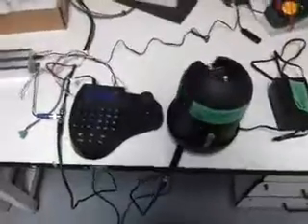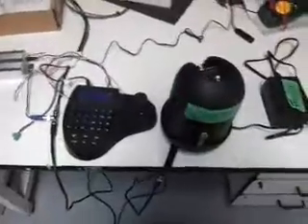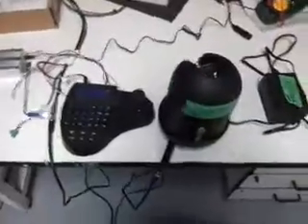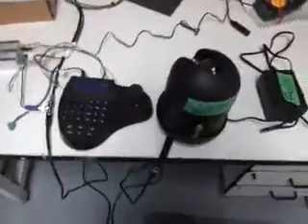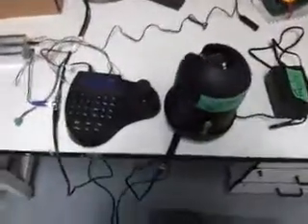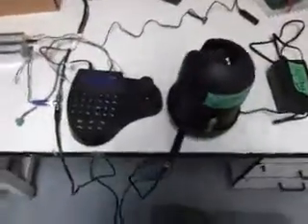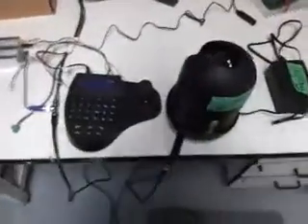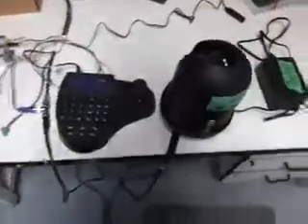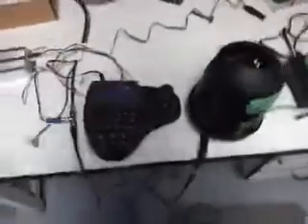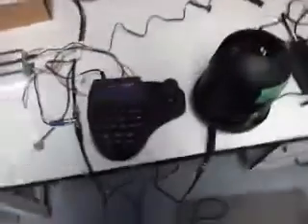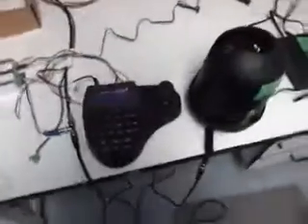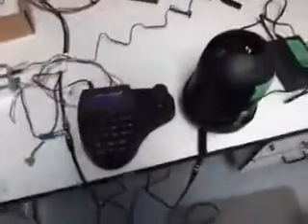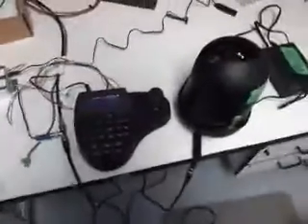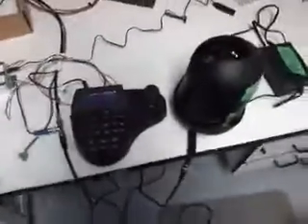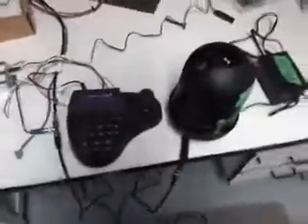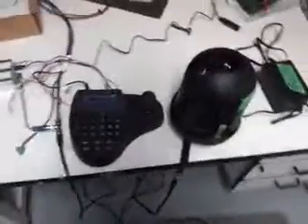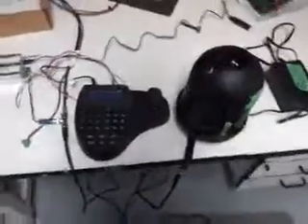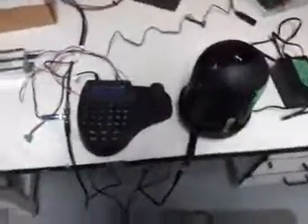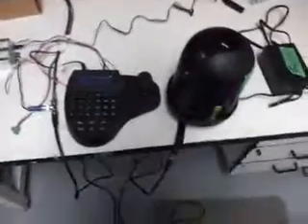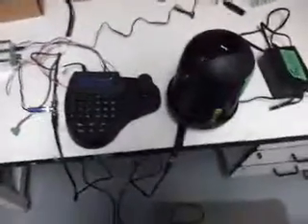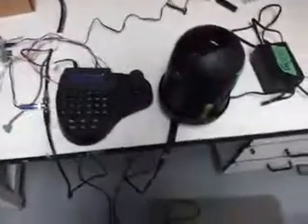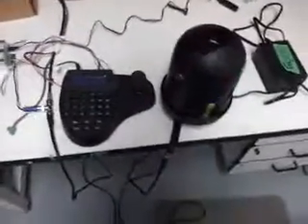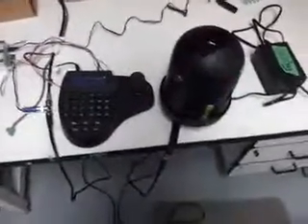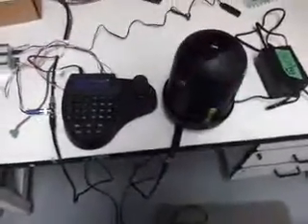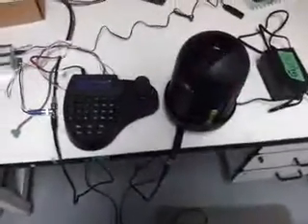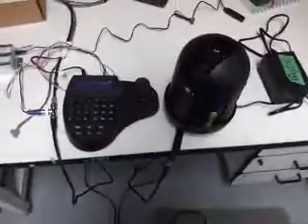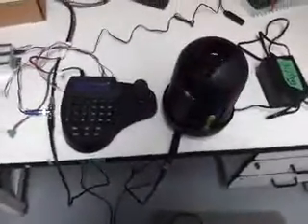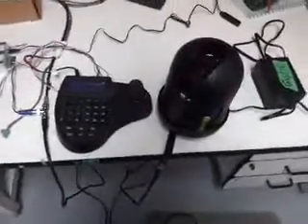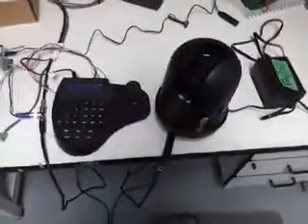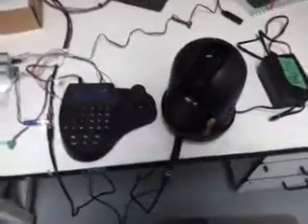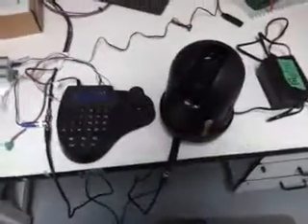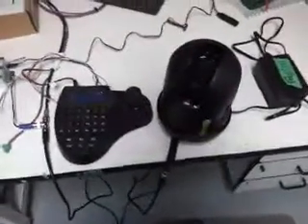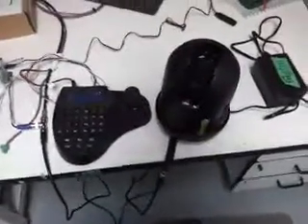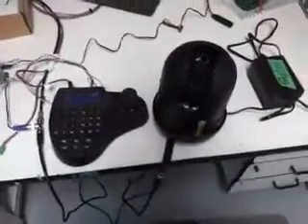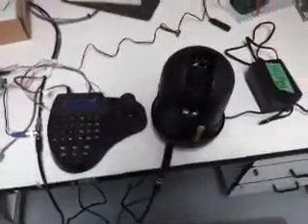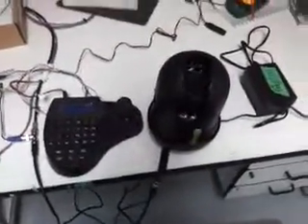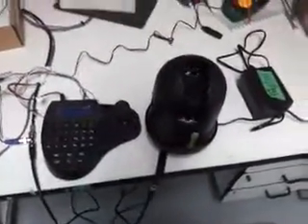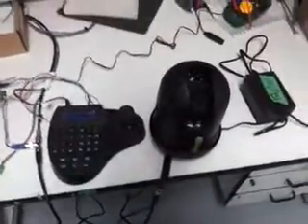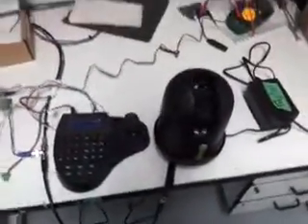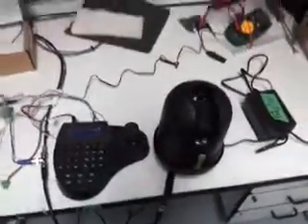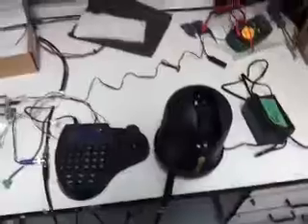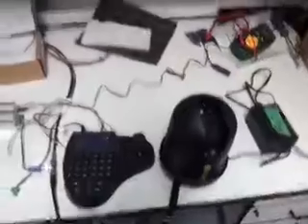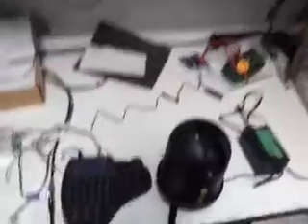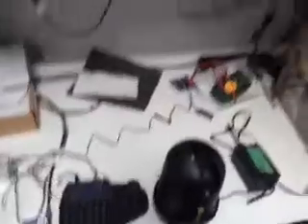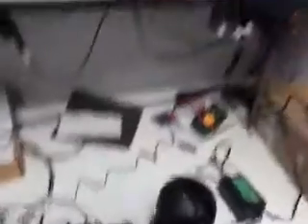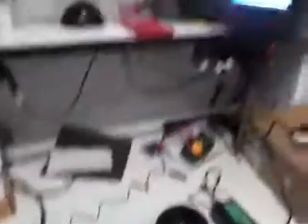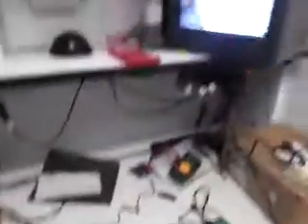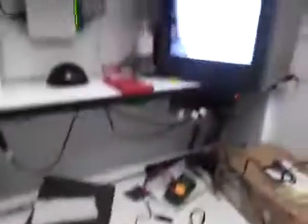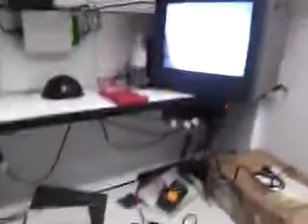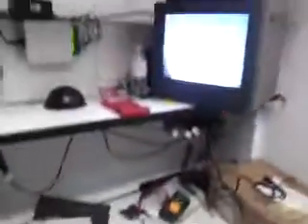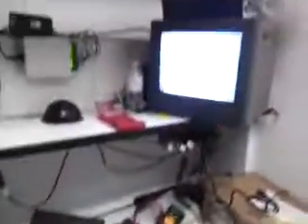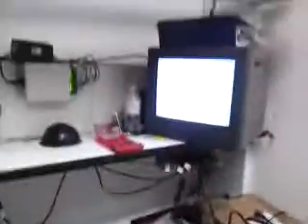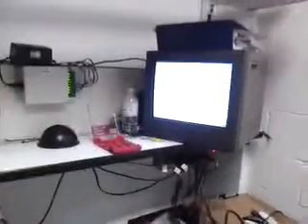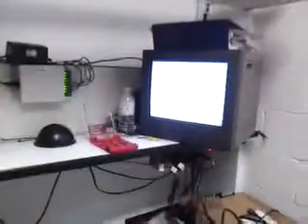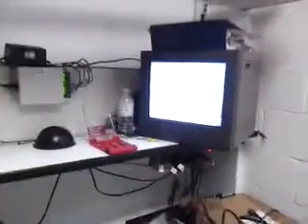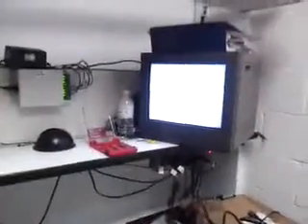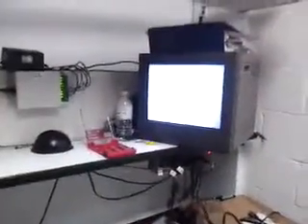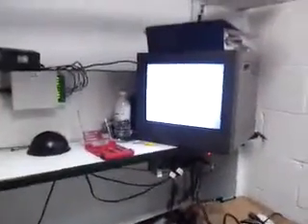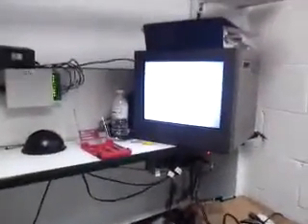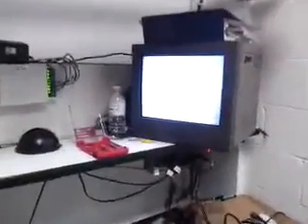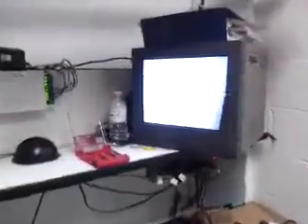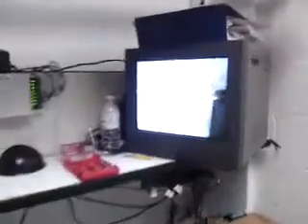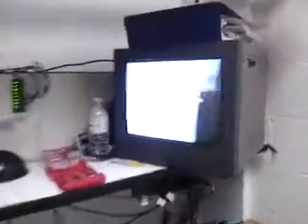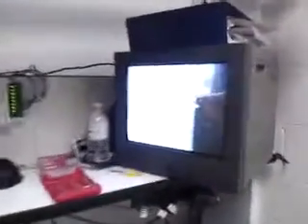This is our PTZ QOXYTRON camera. As you can see, the camera is moving. You can see it here in the monitor.